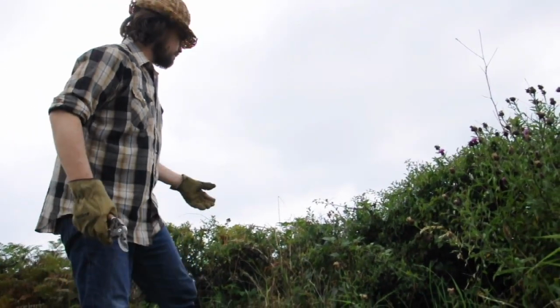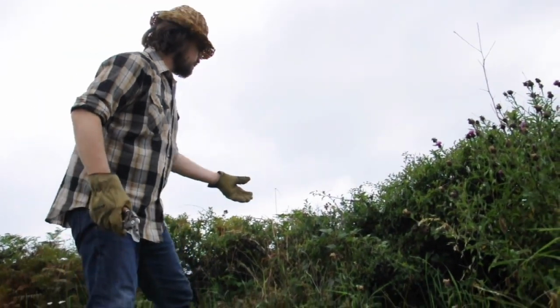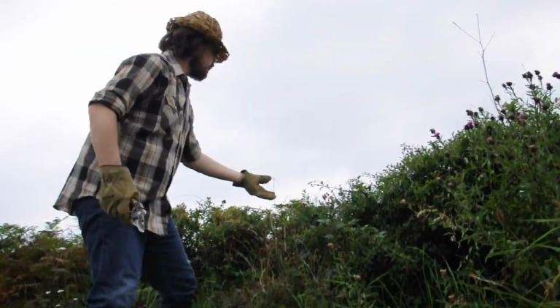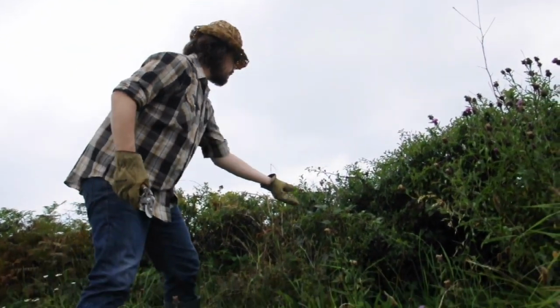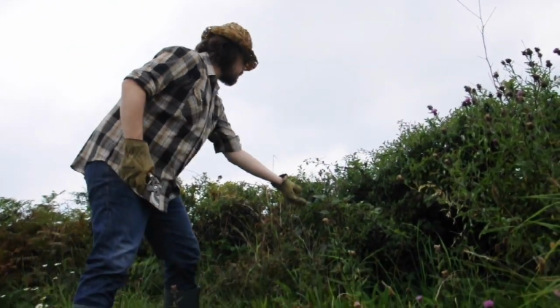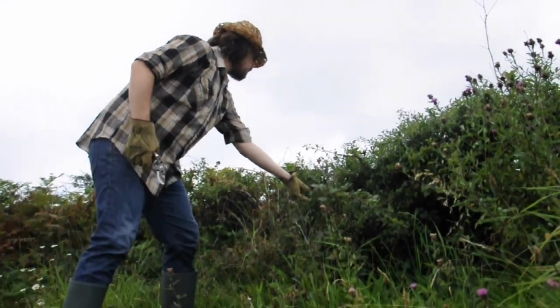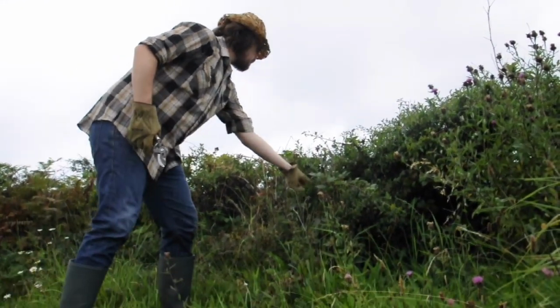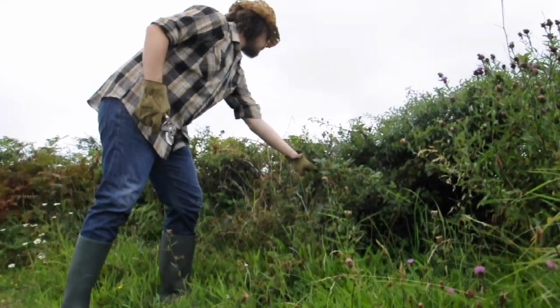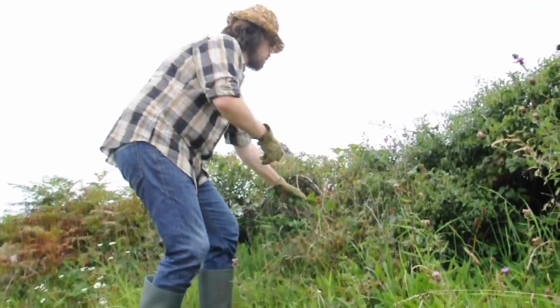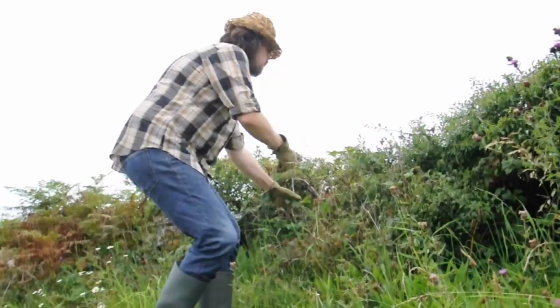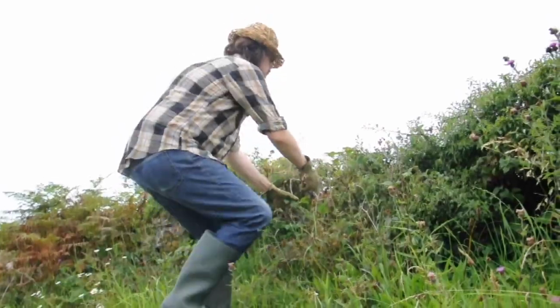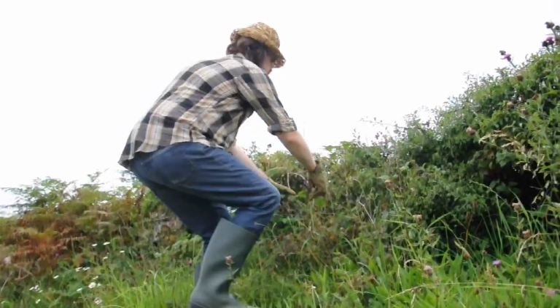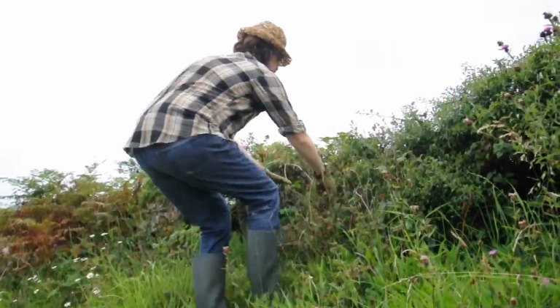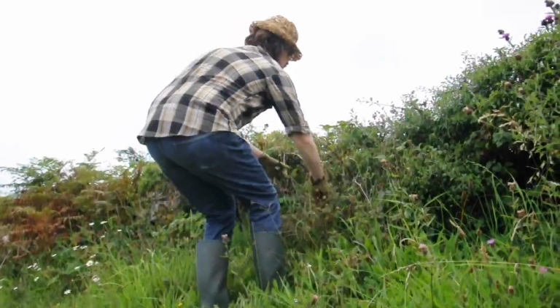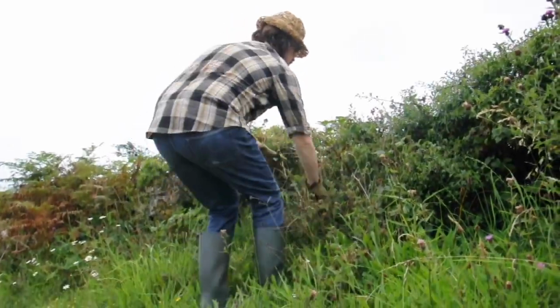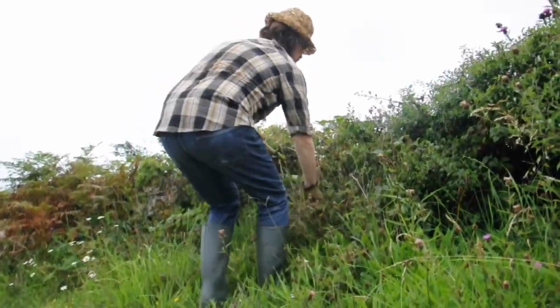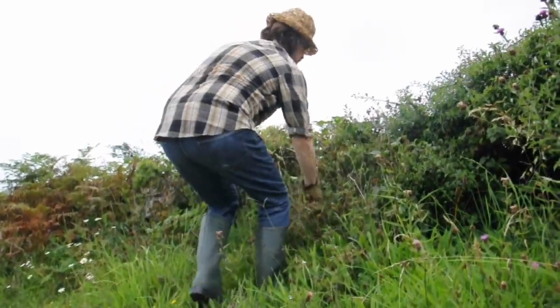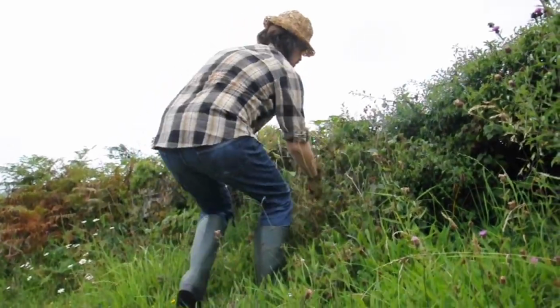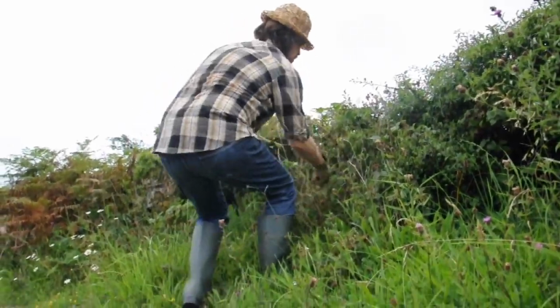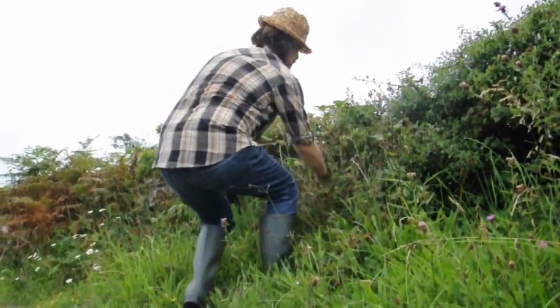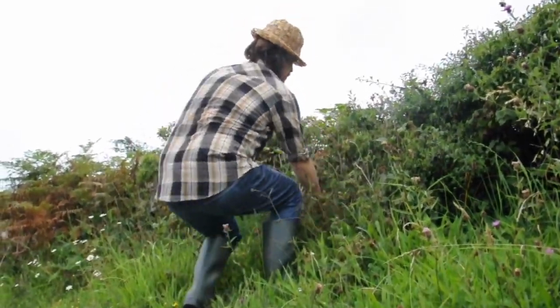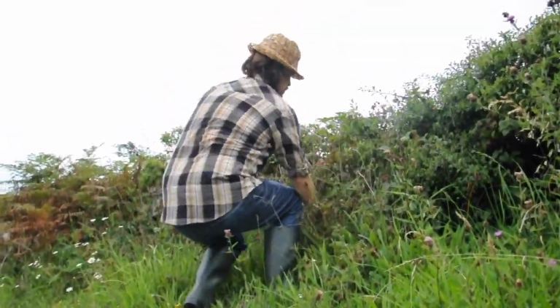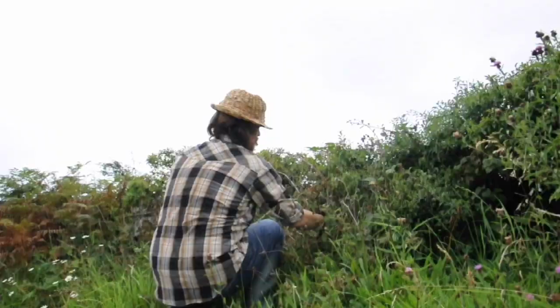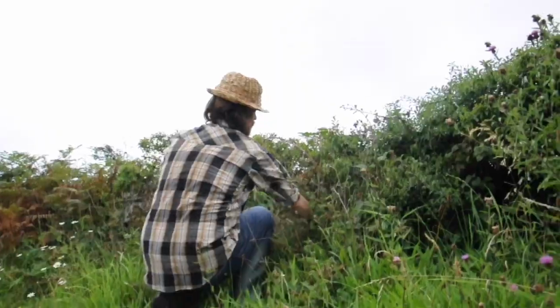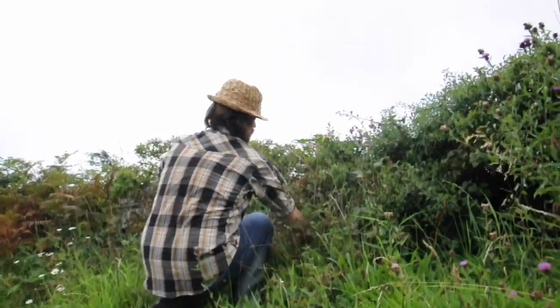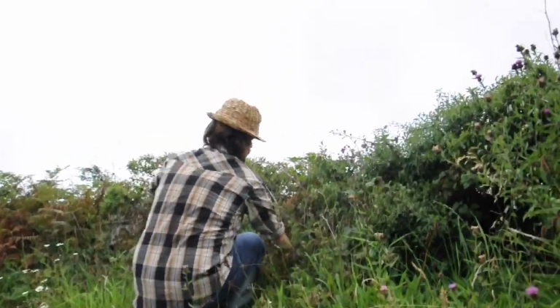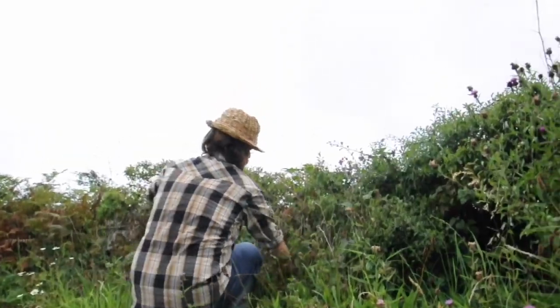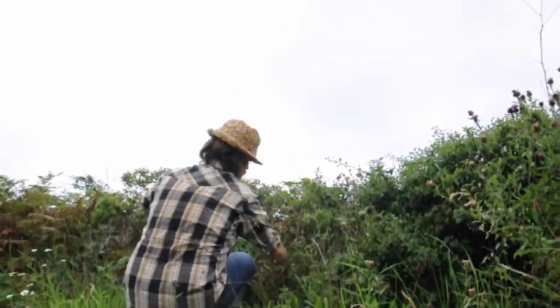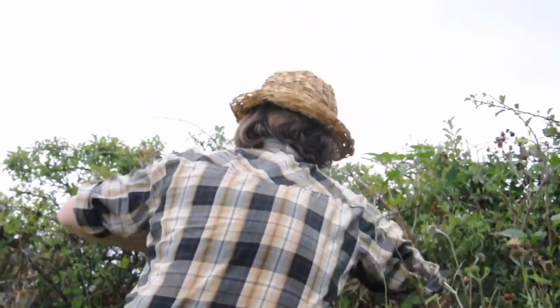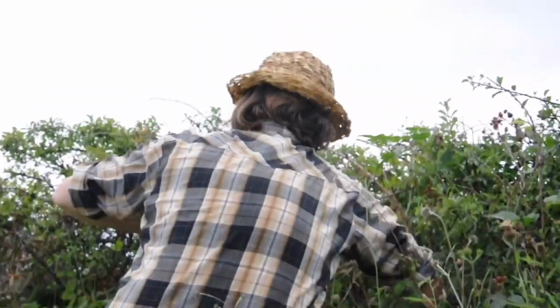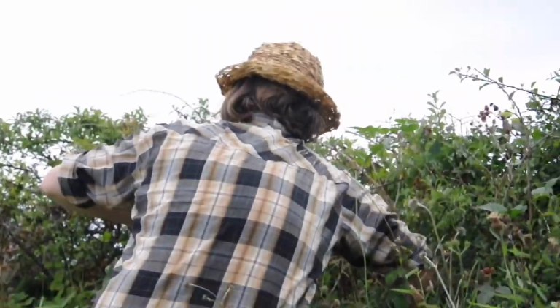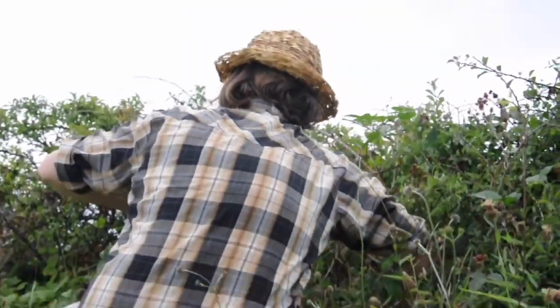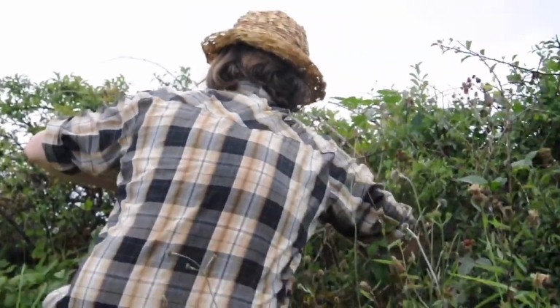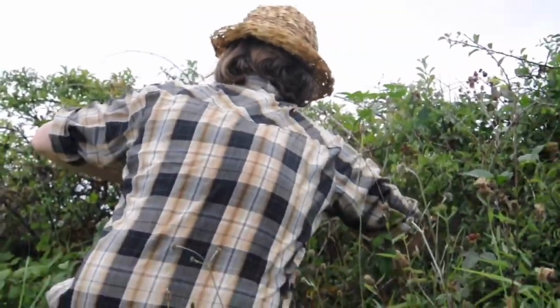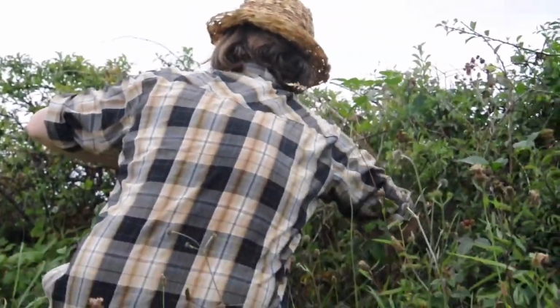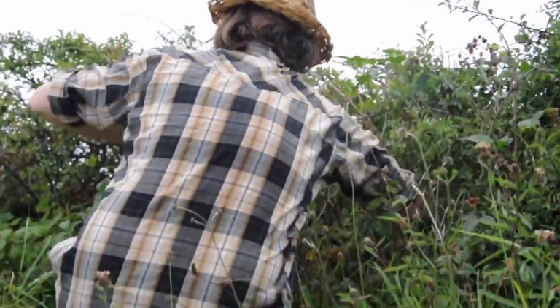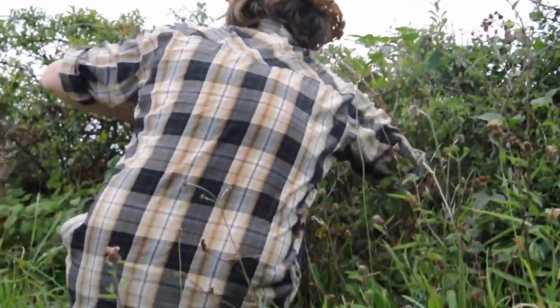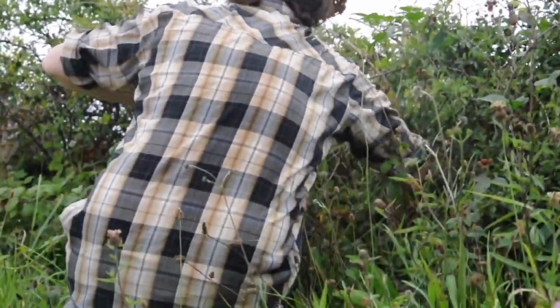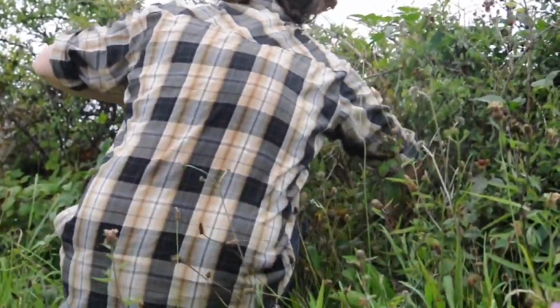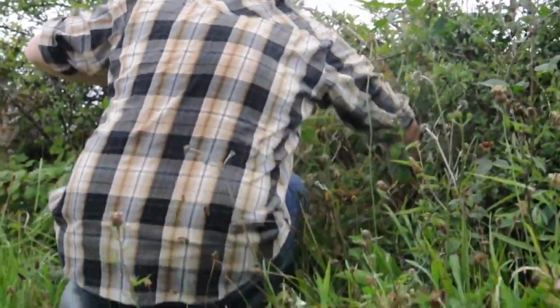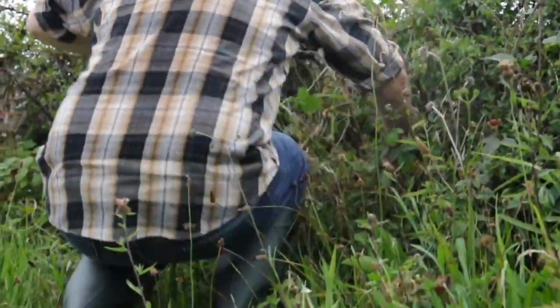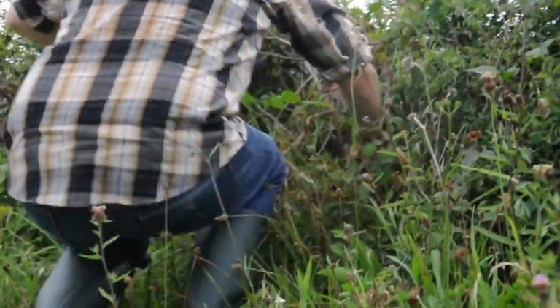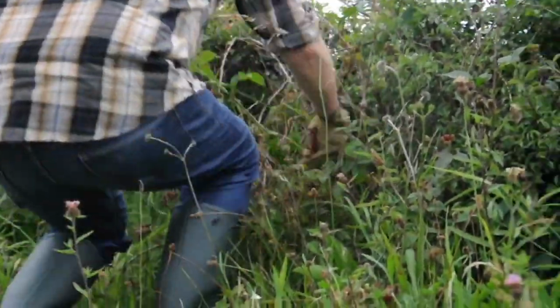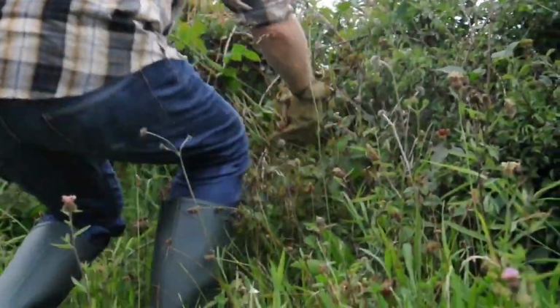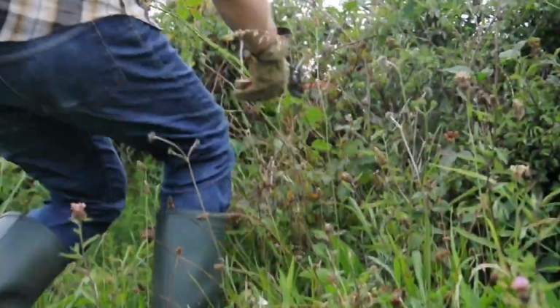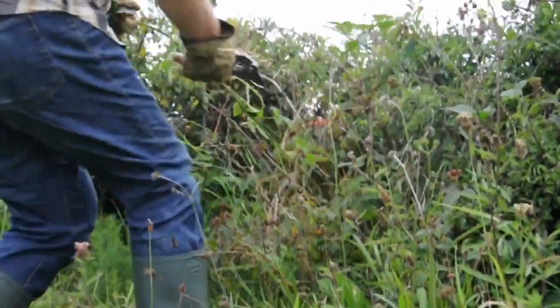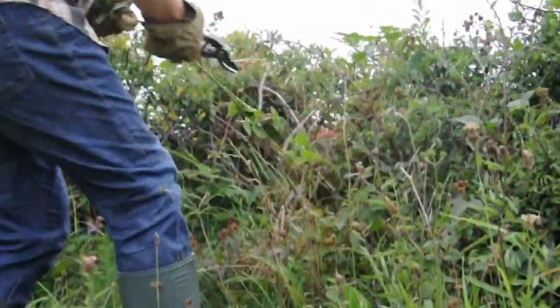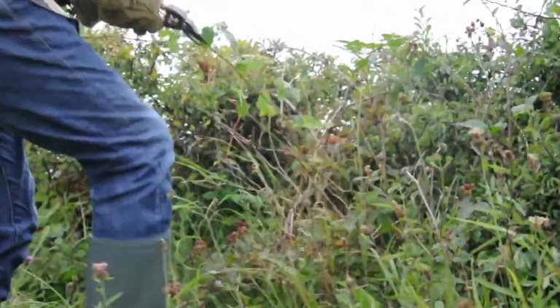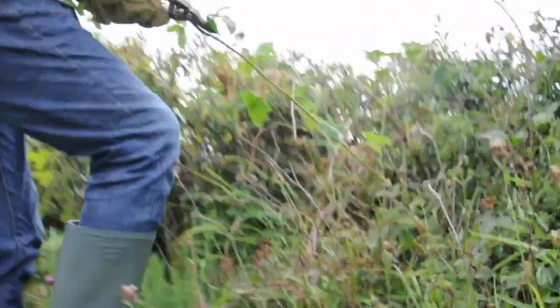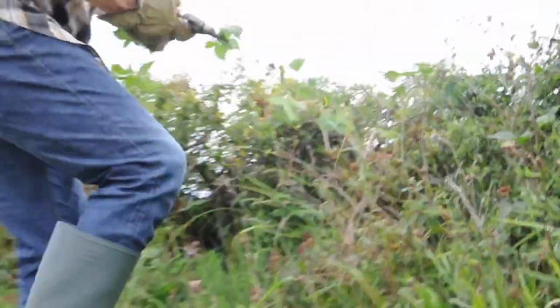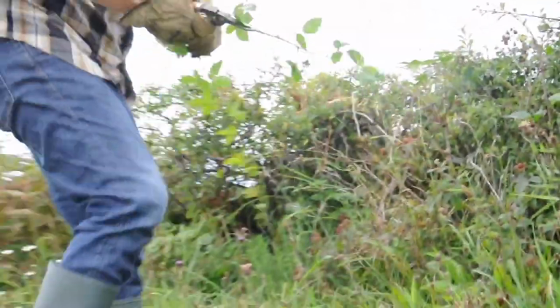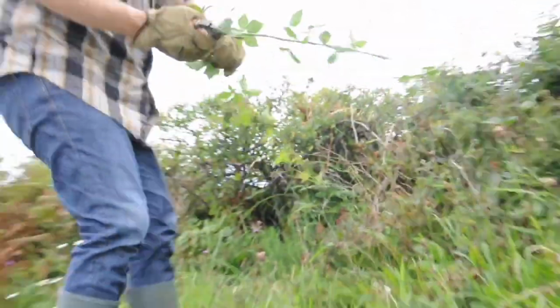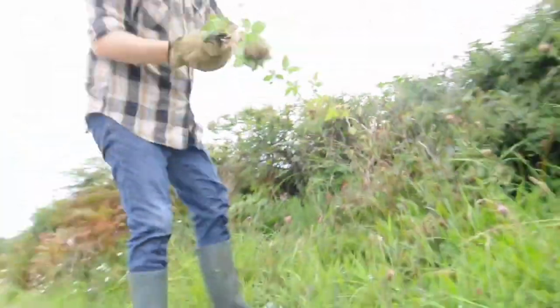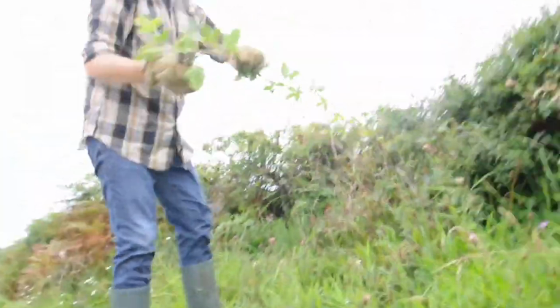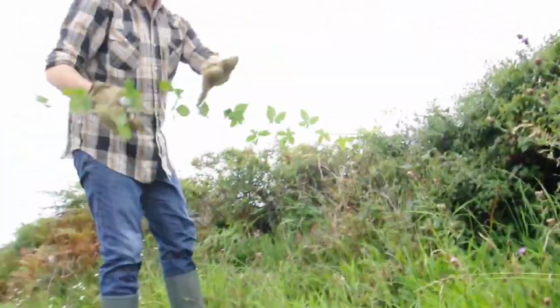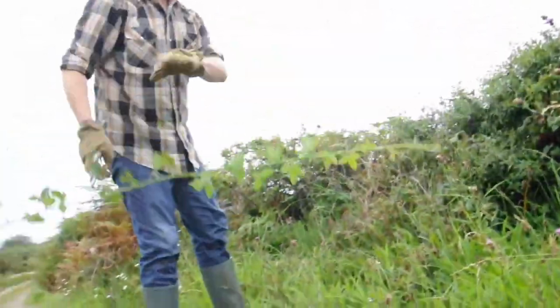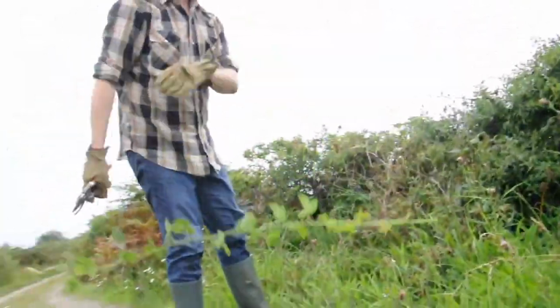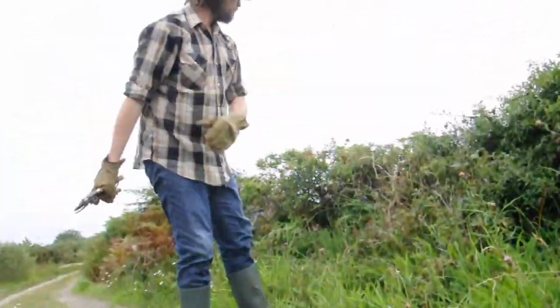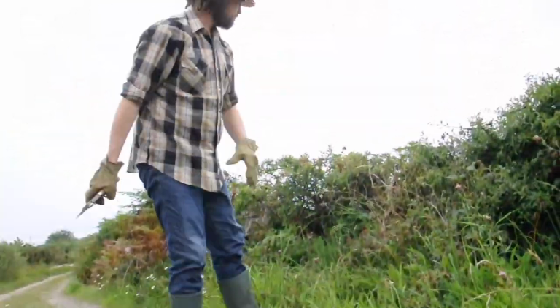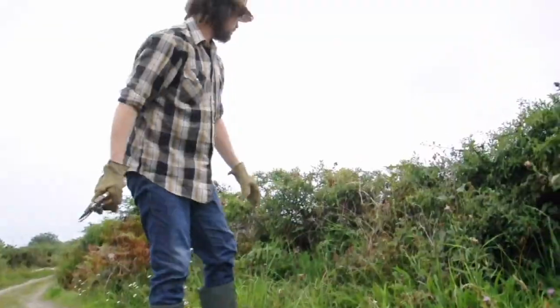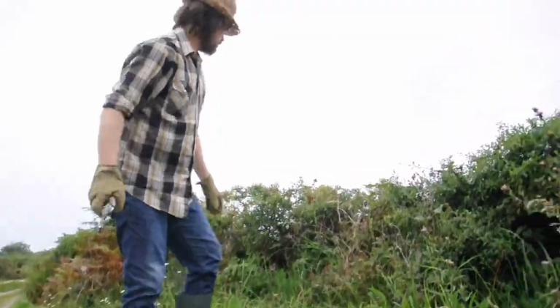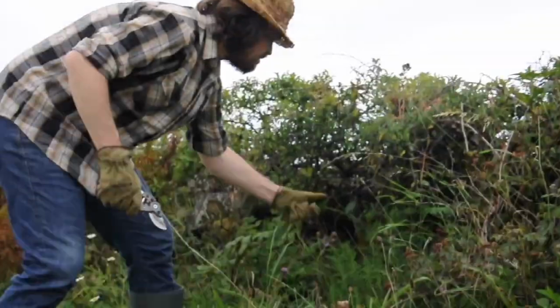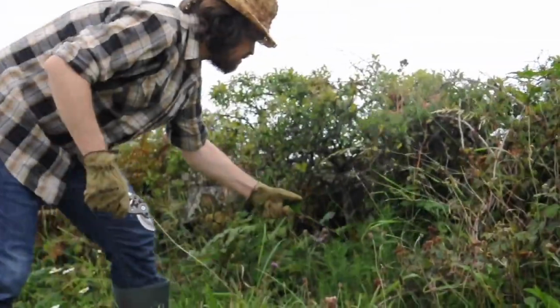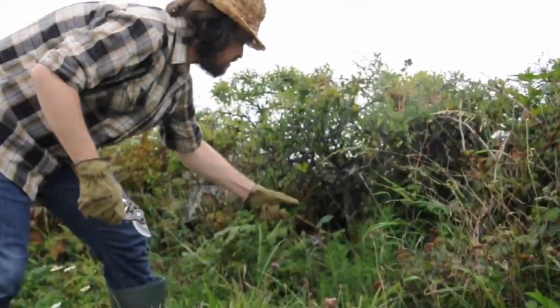First, you're going to need to harvest some blackberry vines. Just get some clippers and a pair of gloves and get out there and get some.